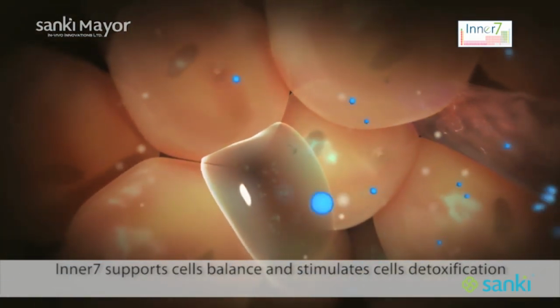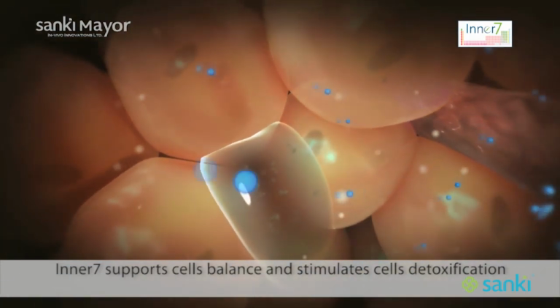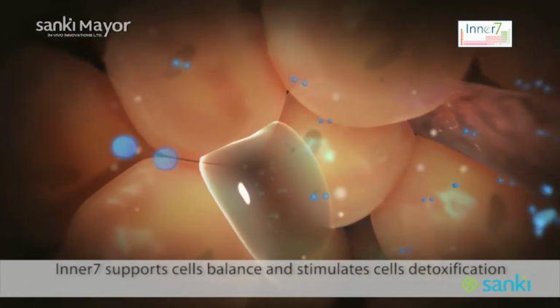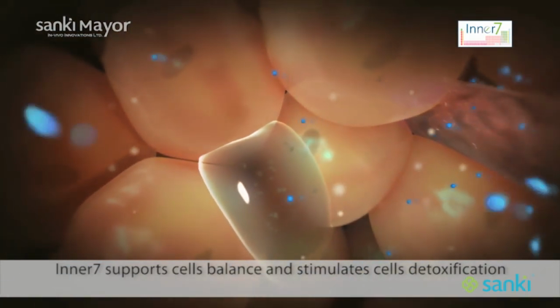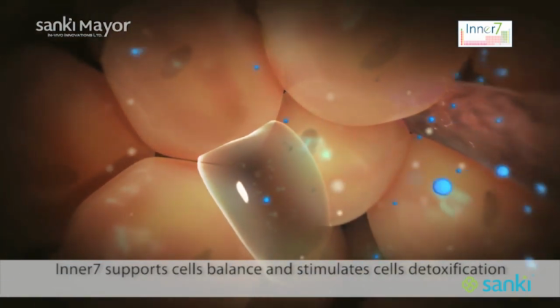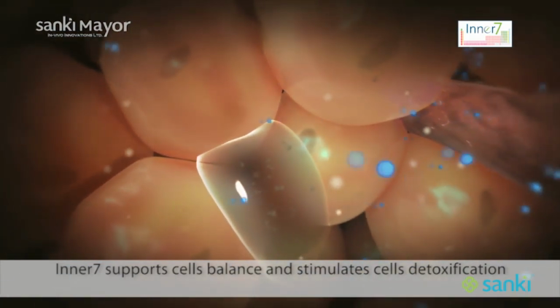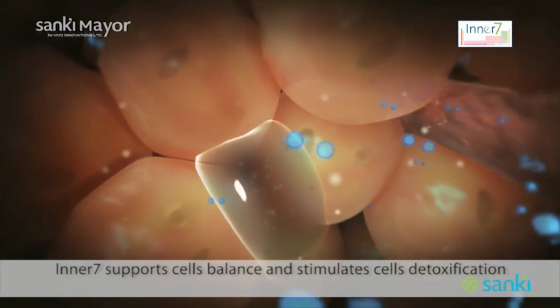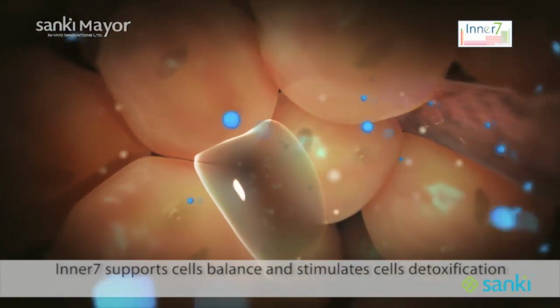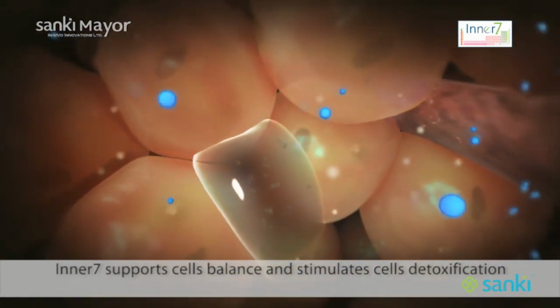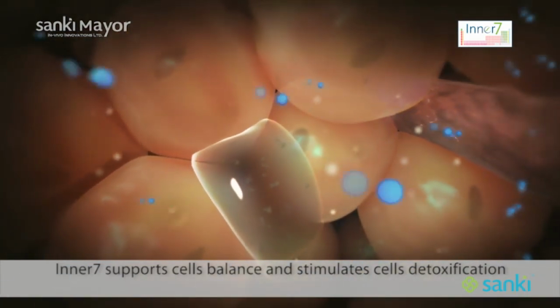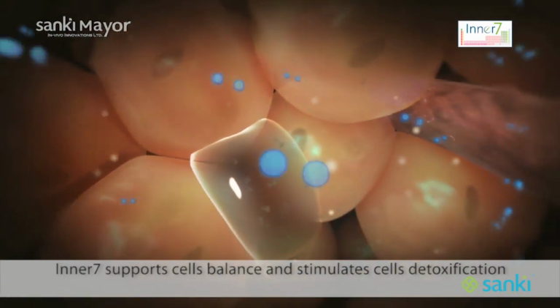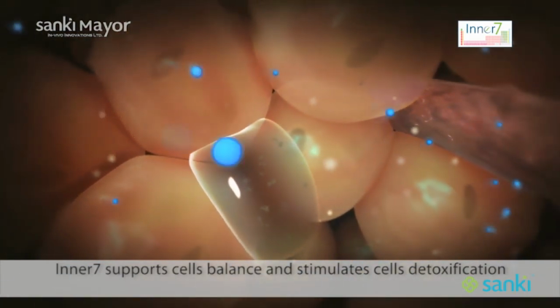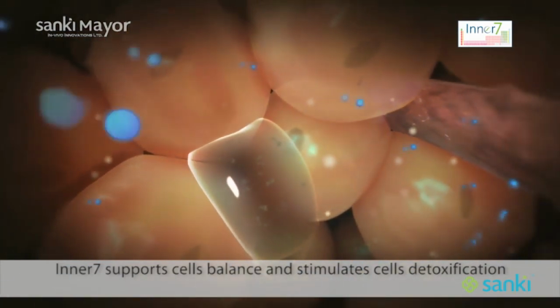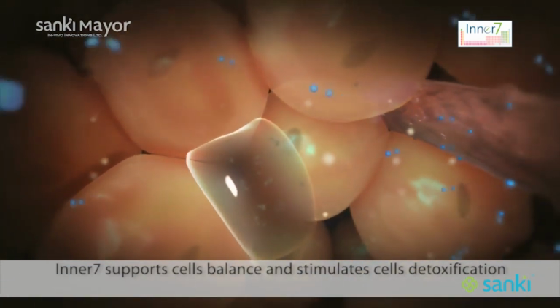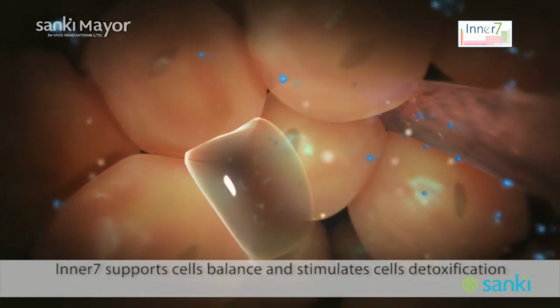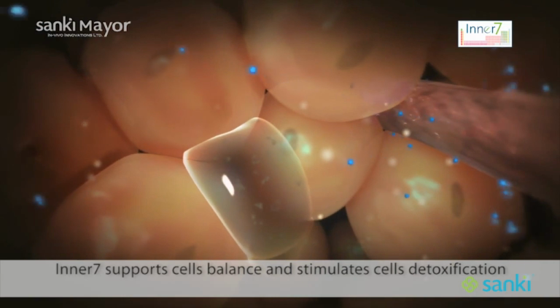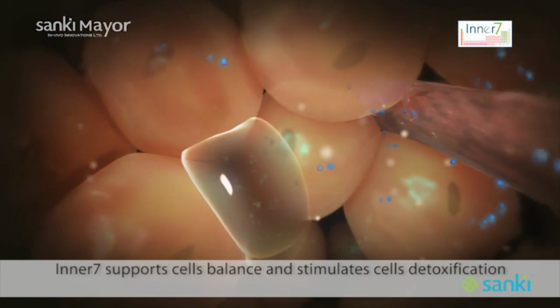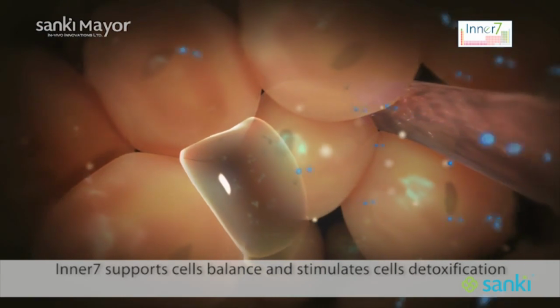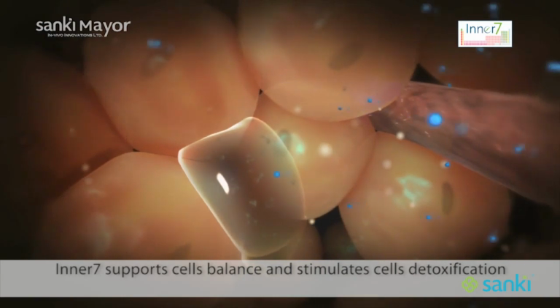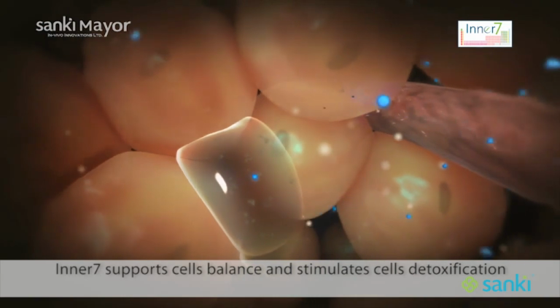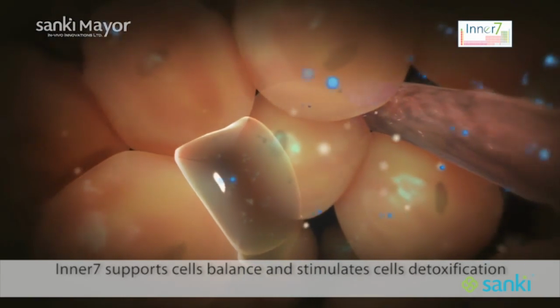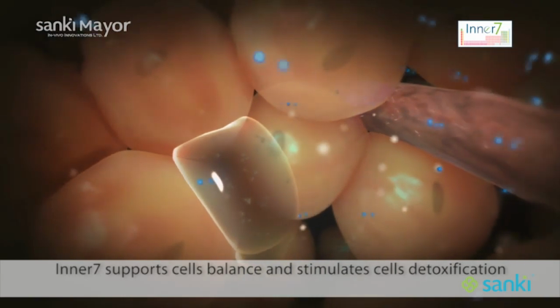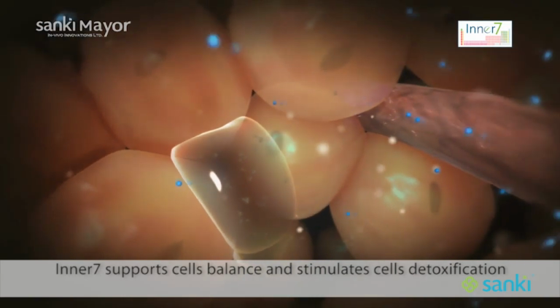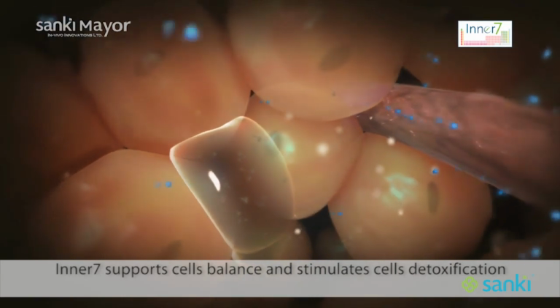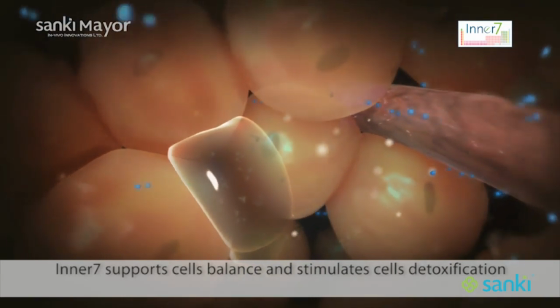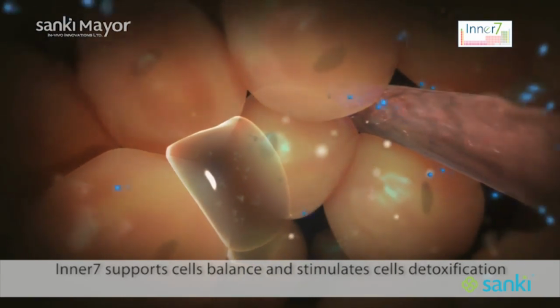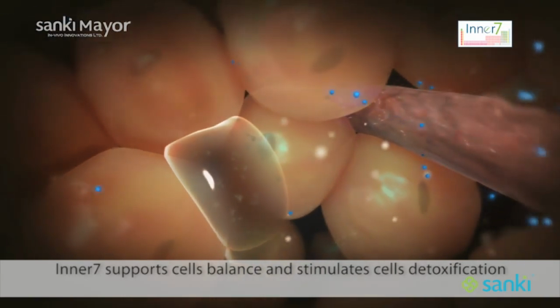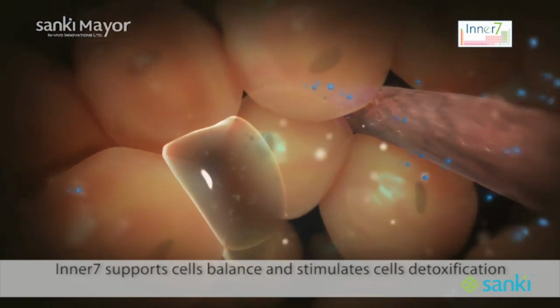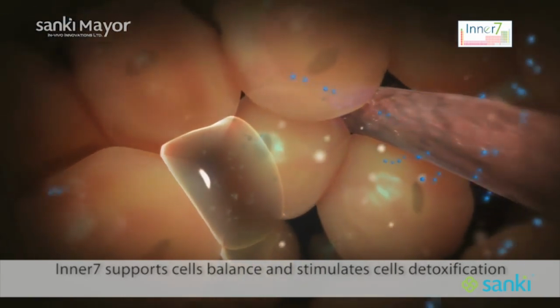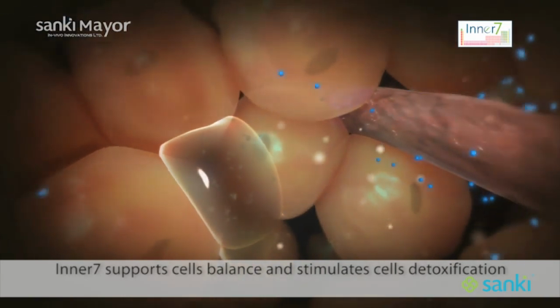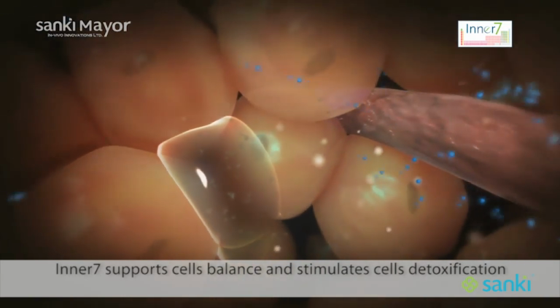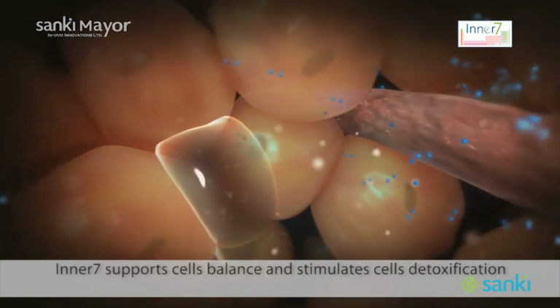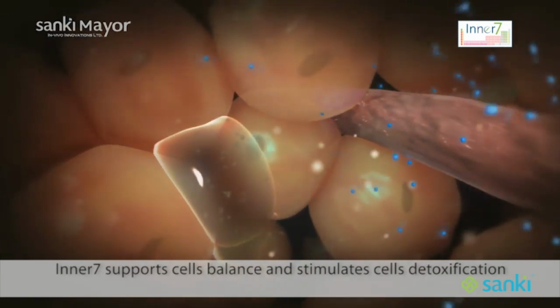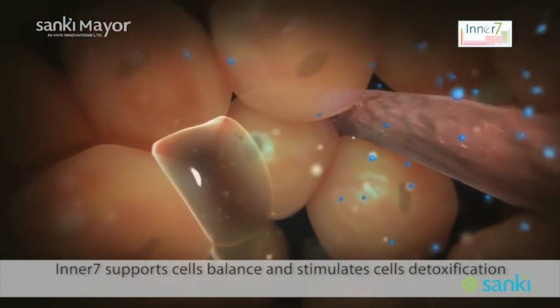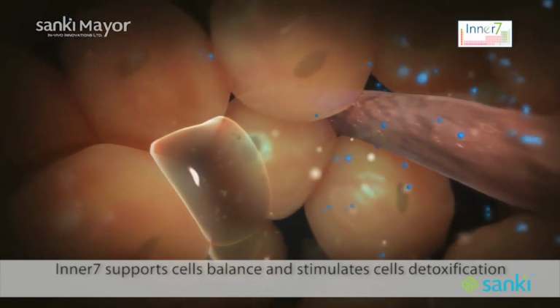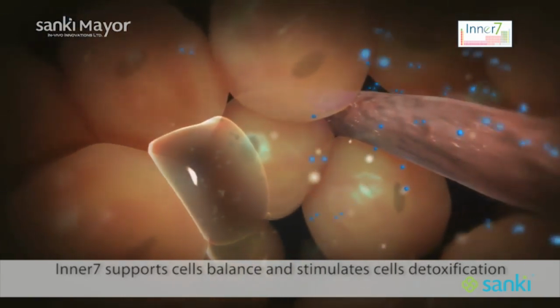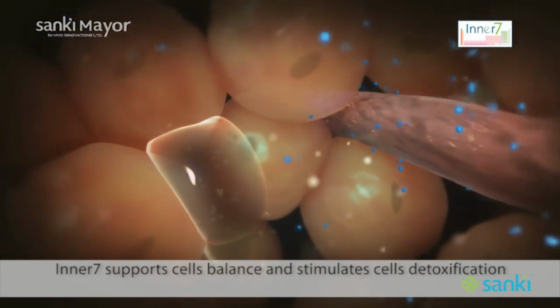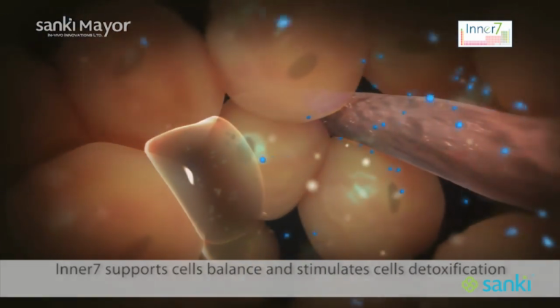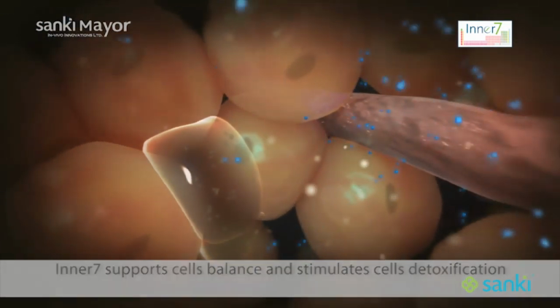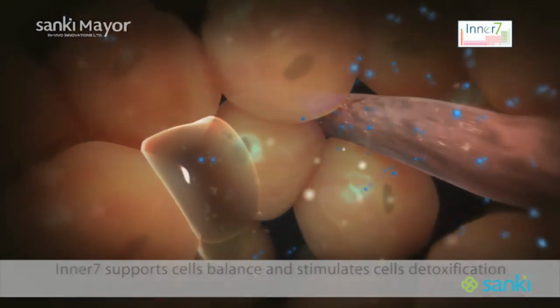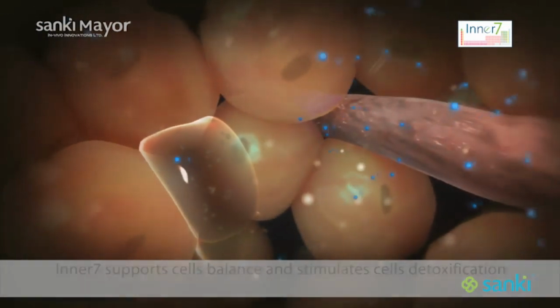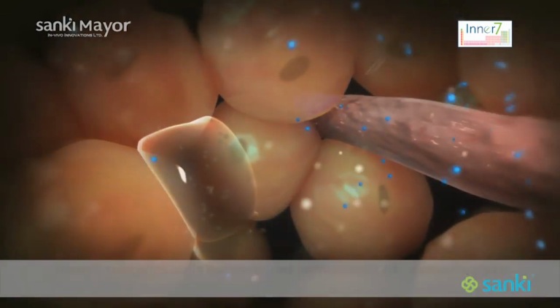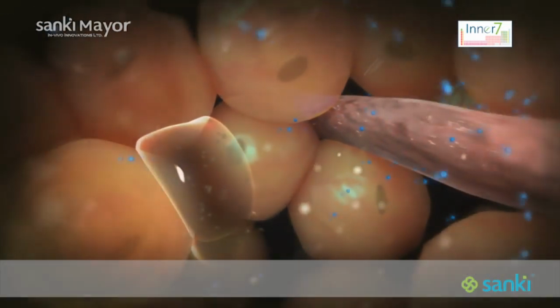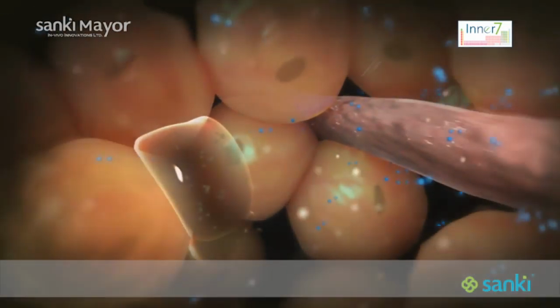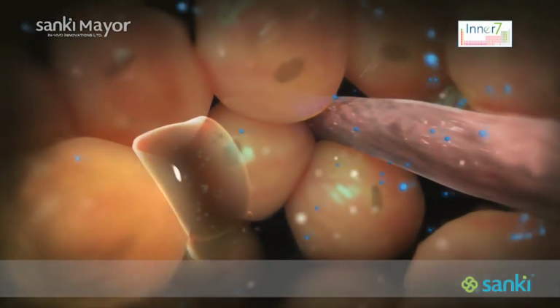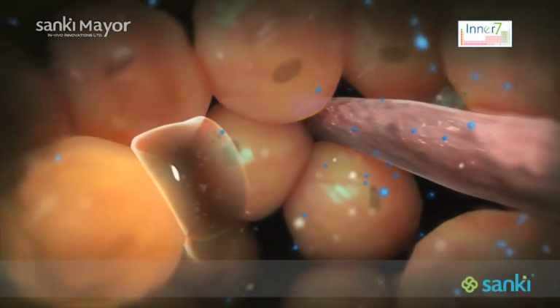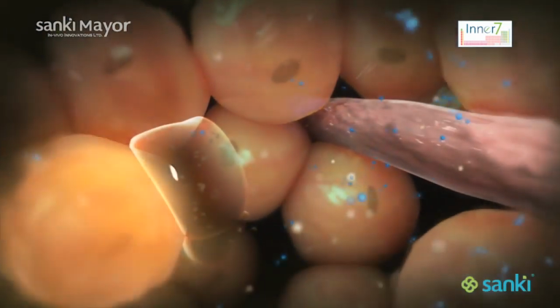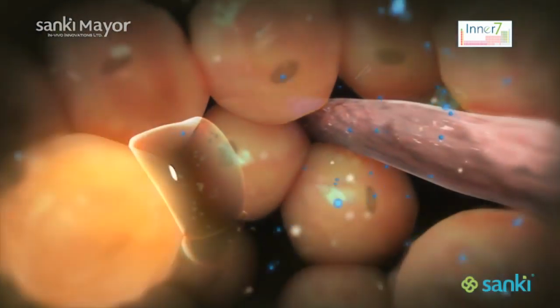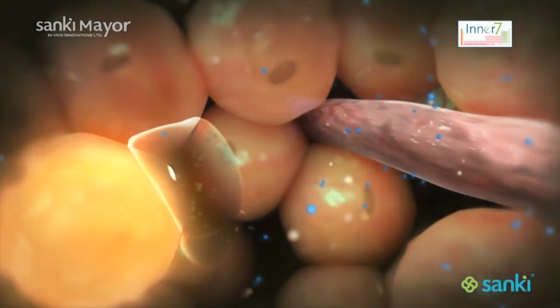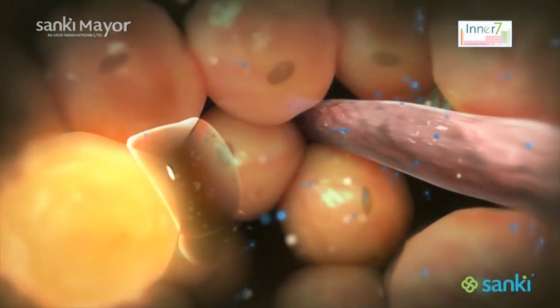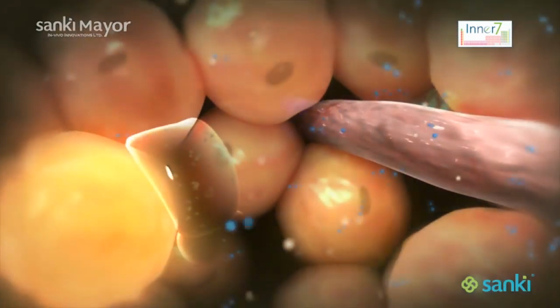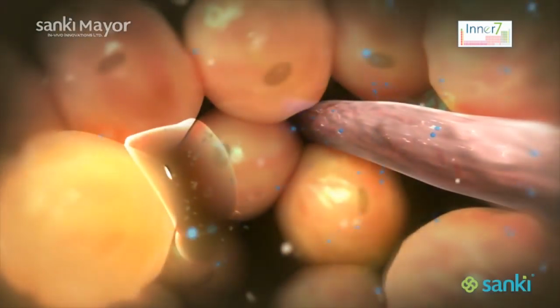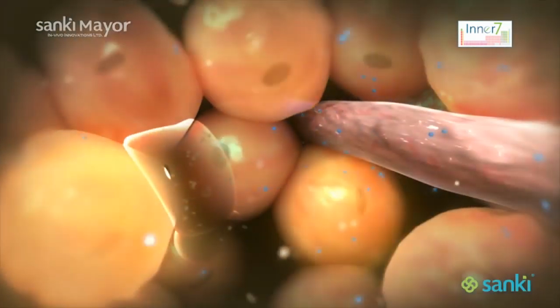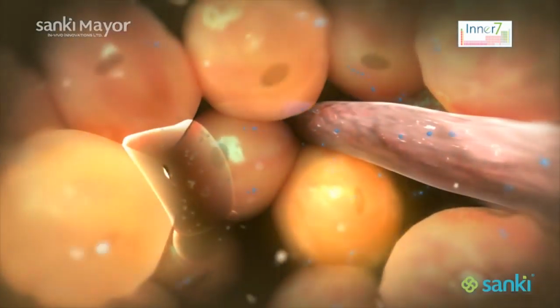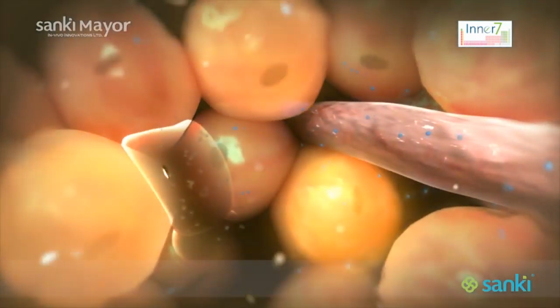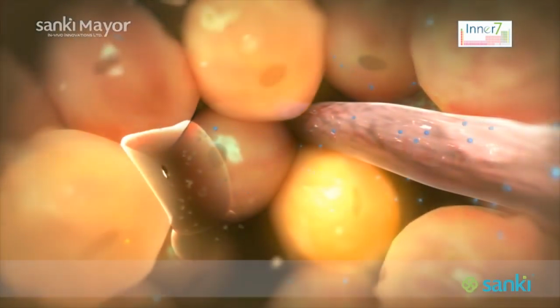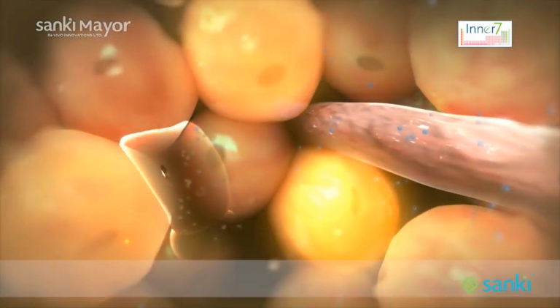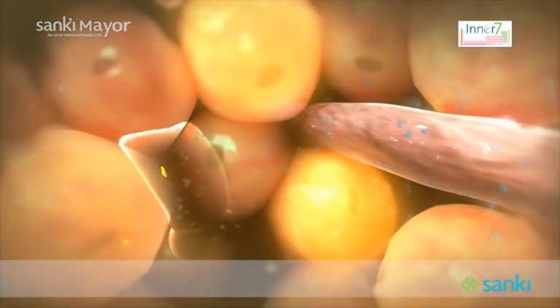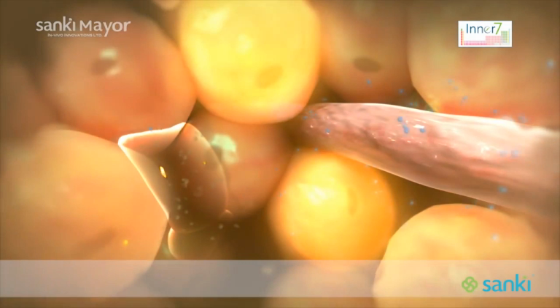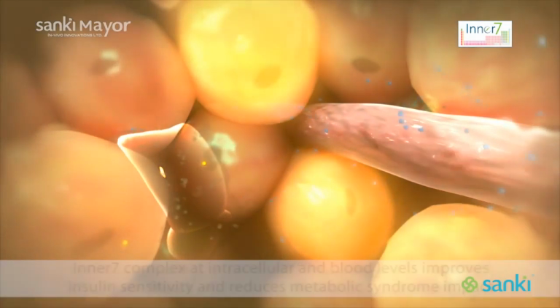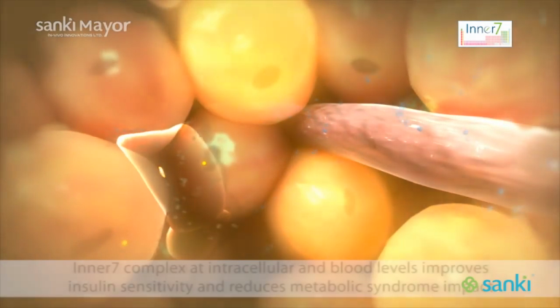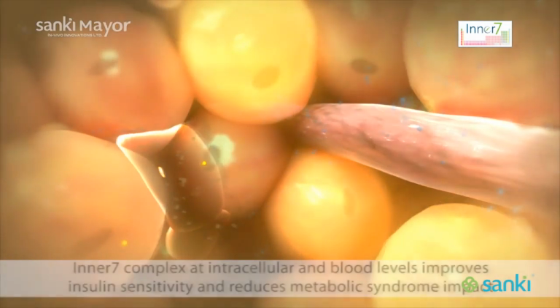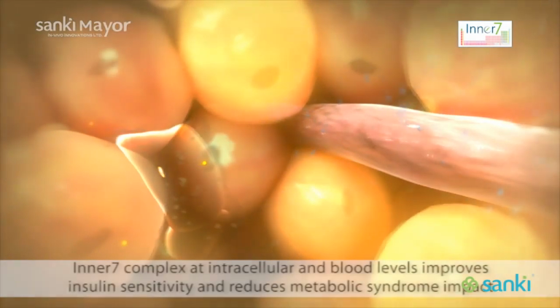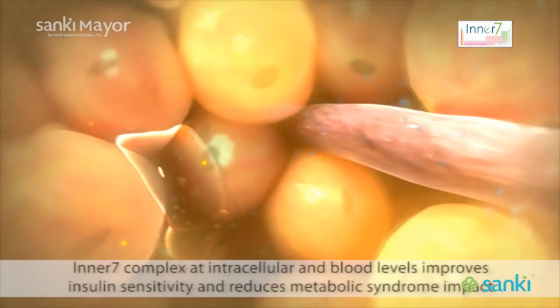By balancing pH levels and reducing acidity in the blood, Inner7 helps stimulate total body detoxification at the cellular level.